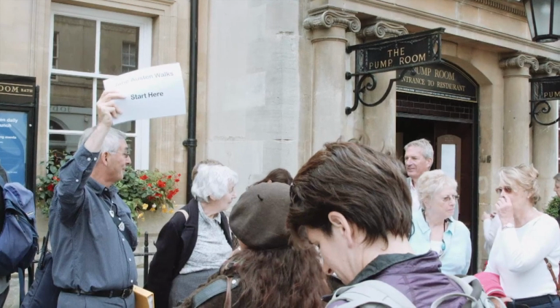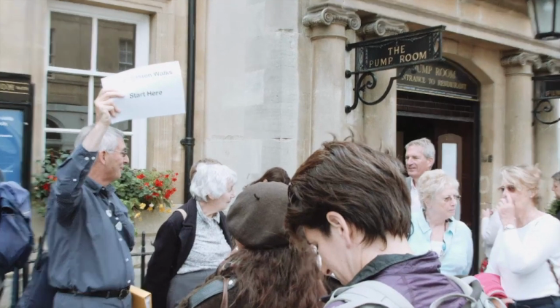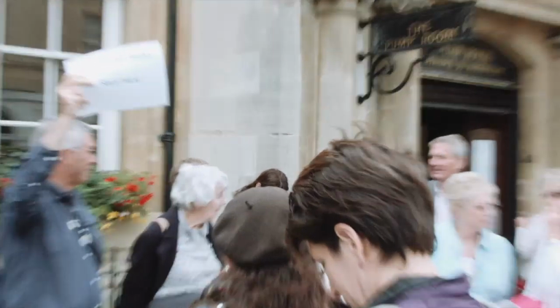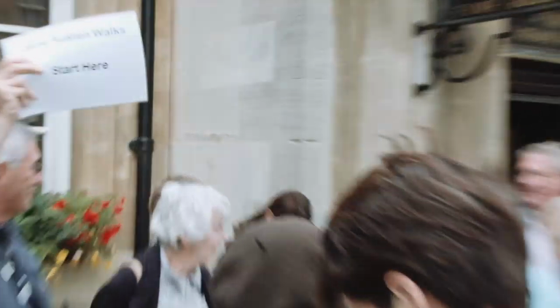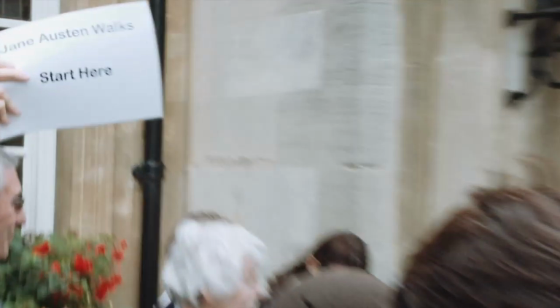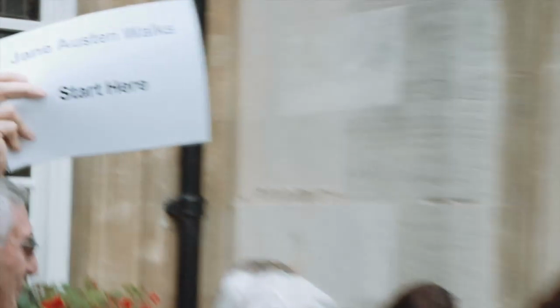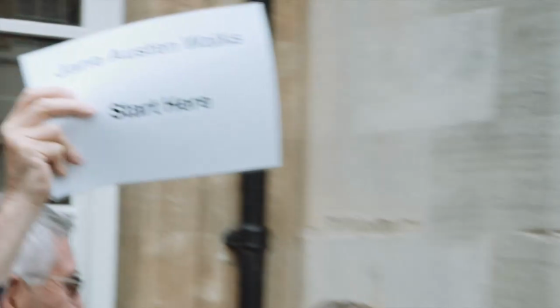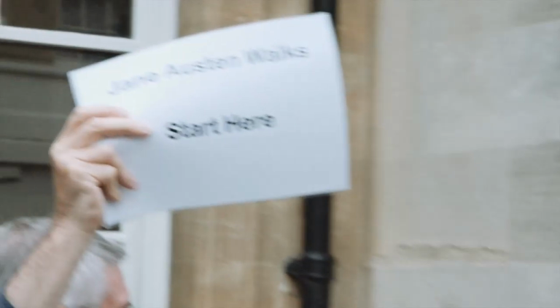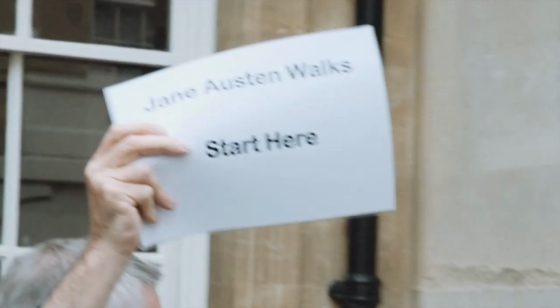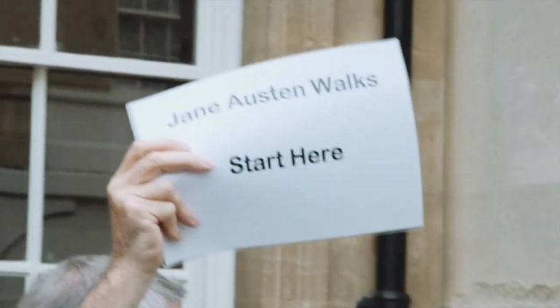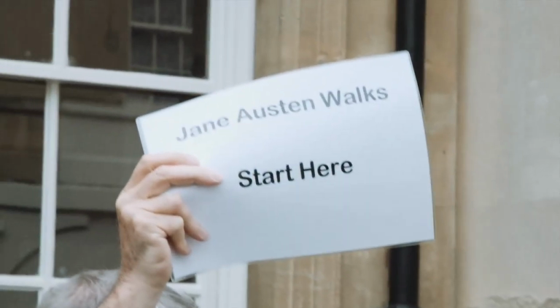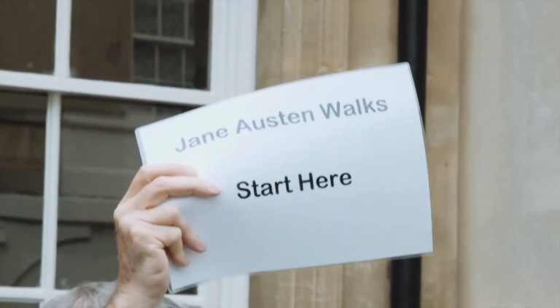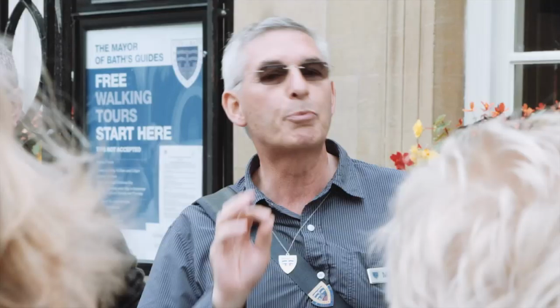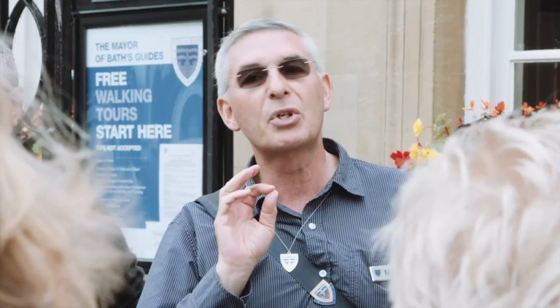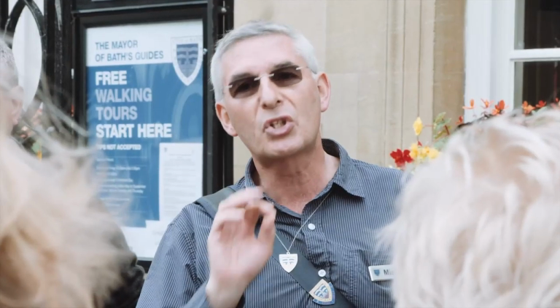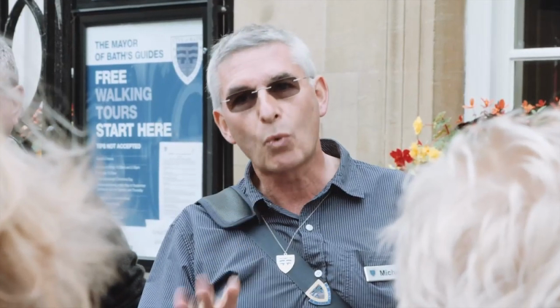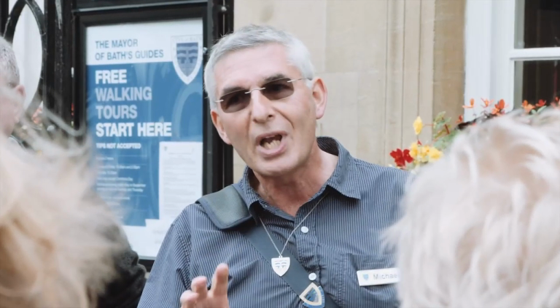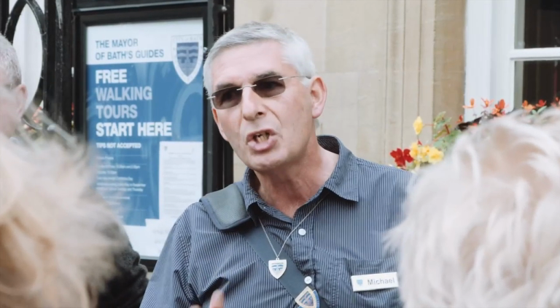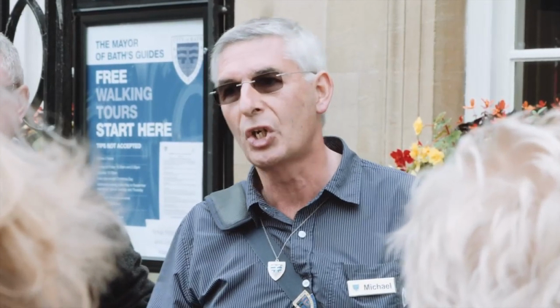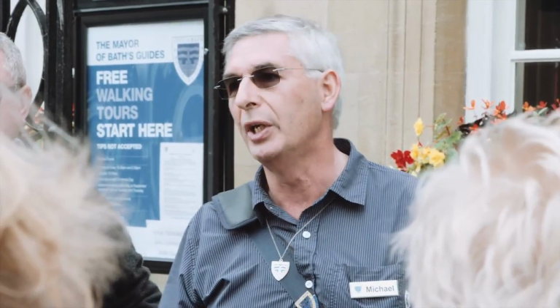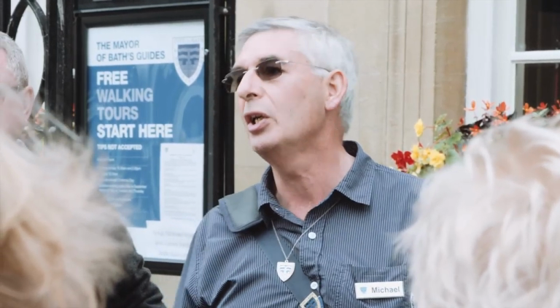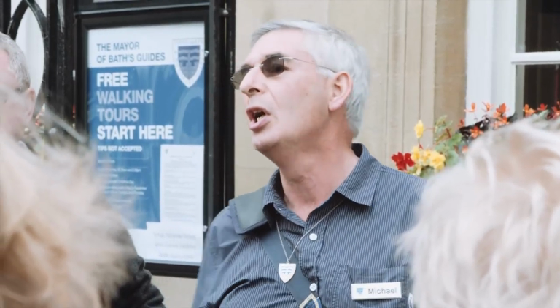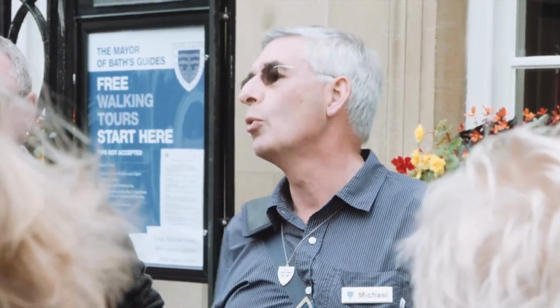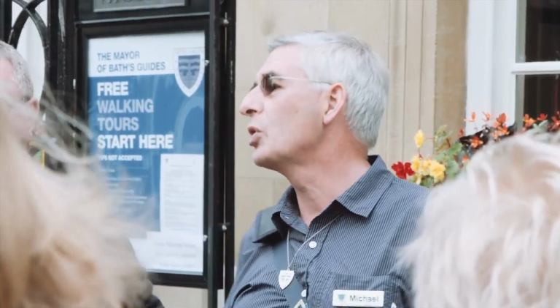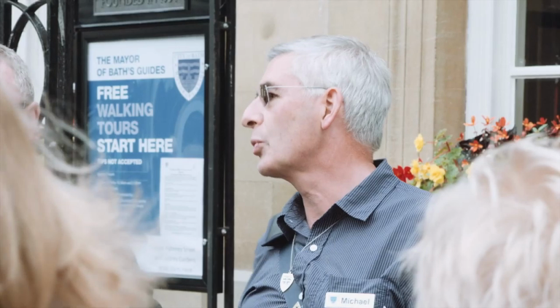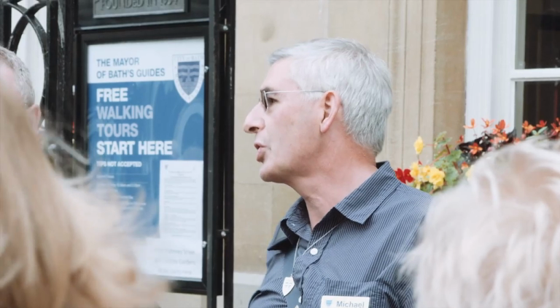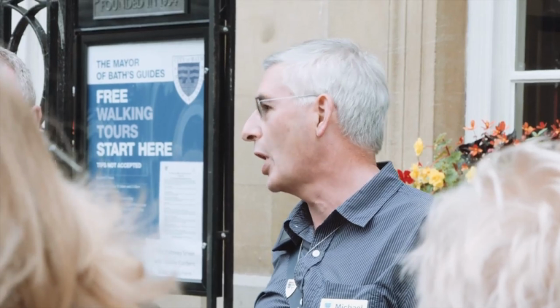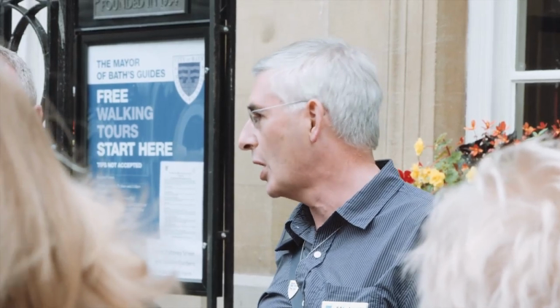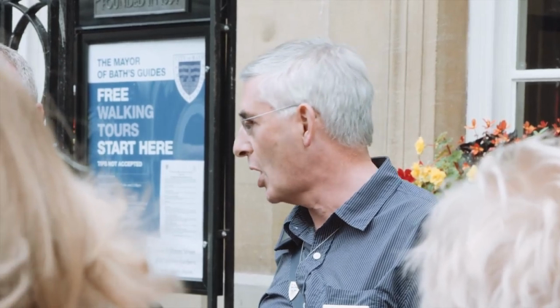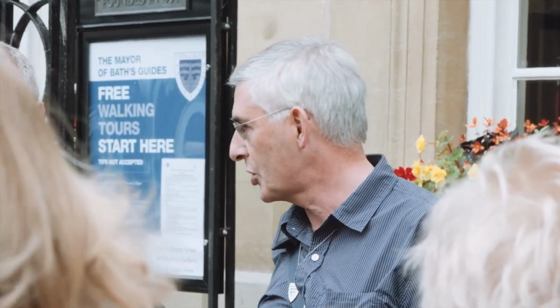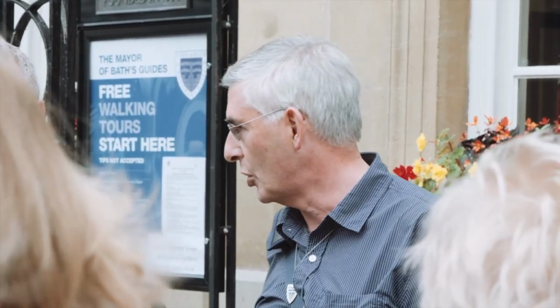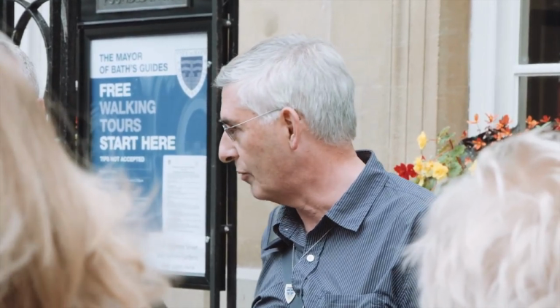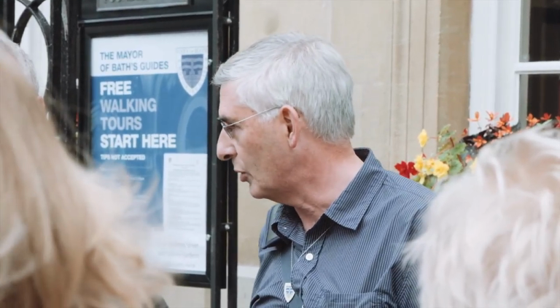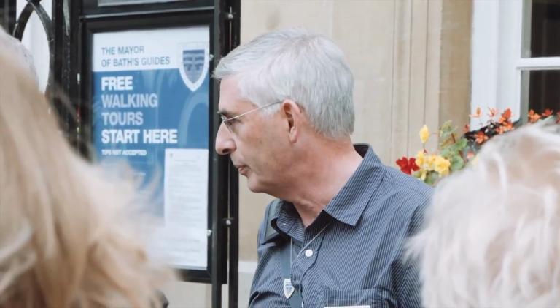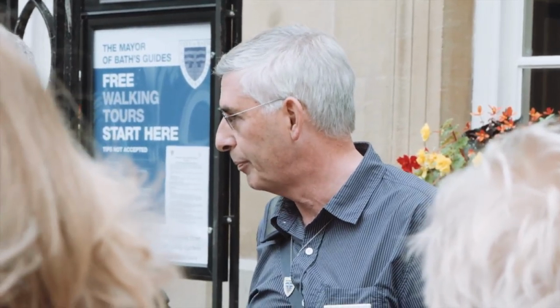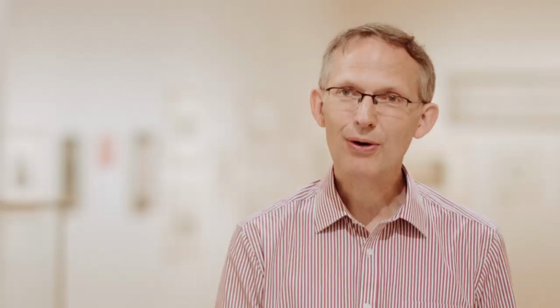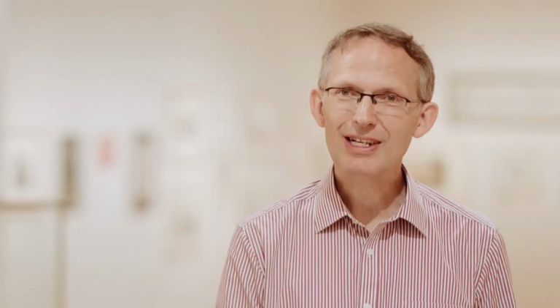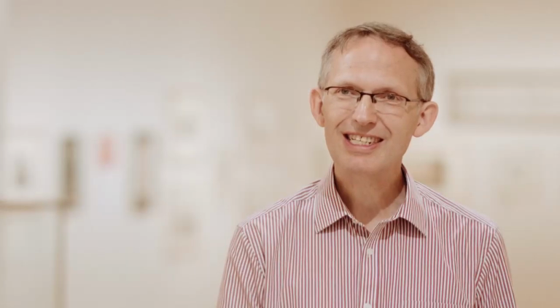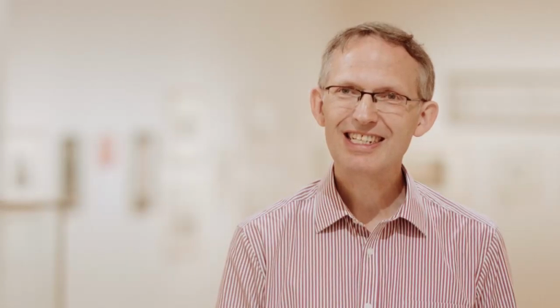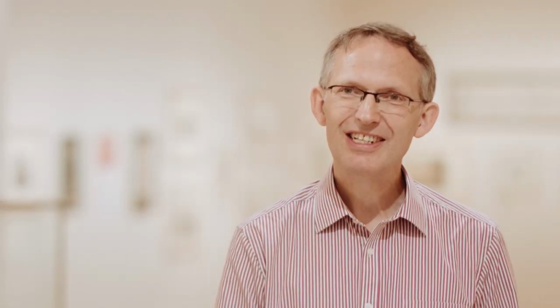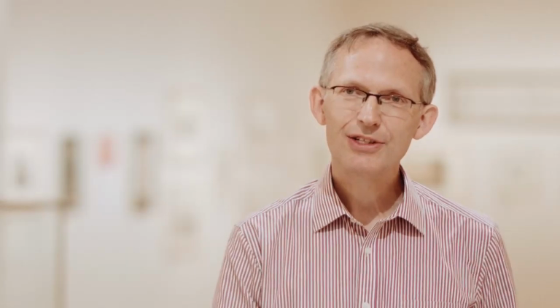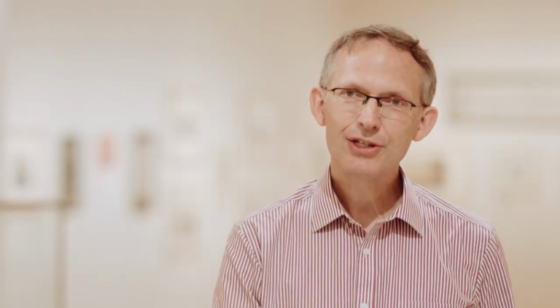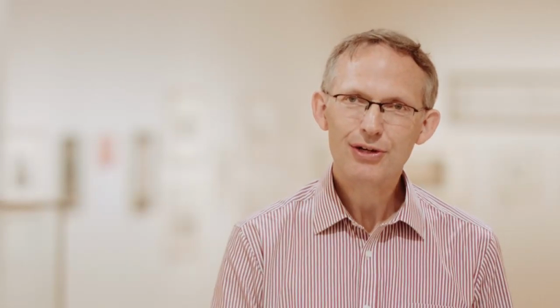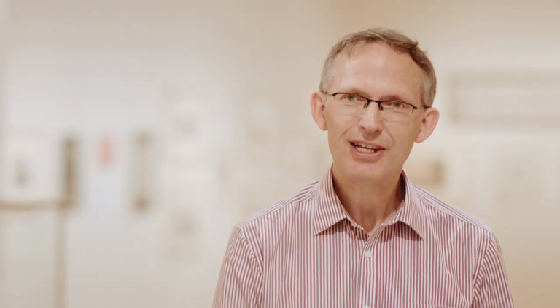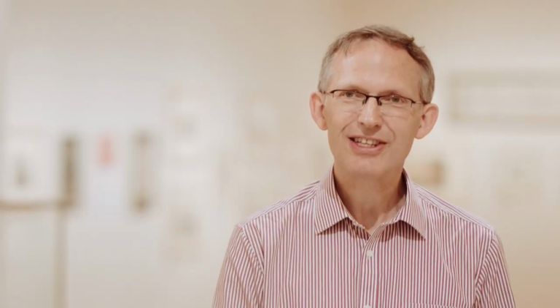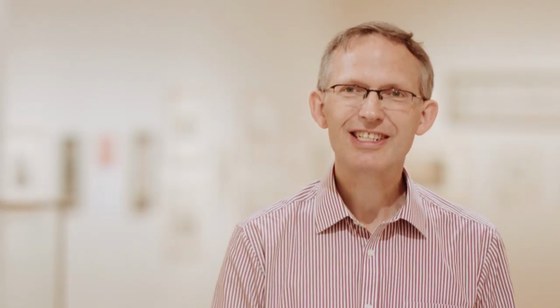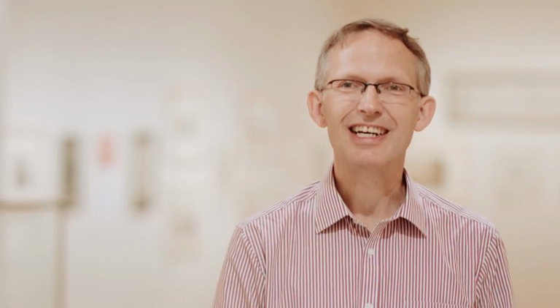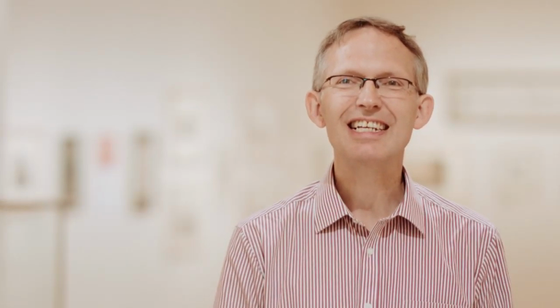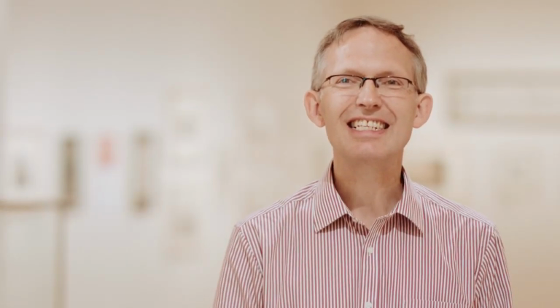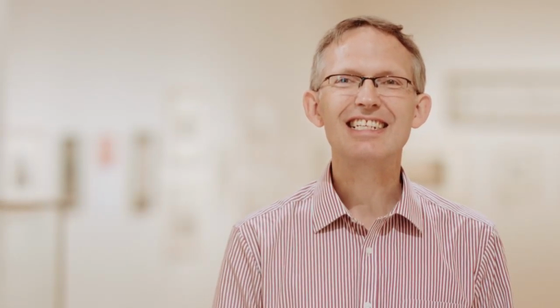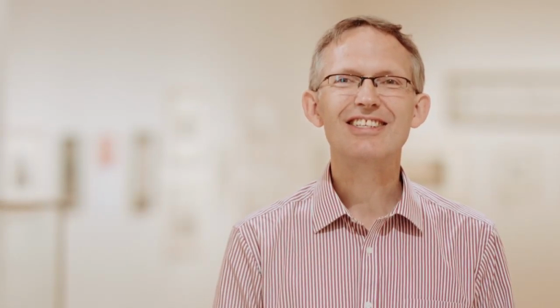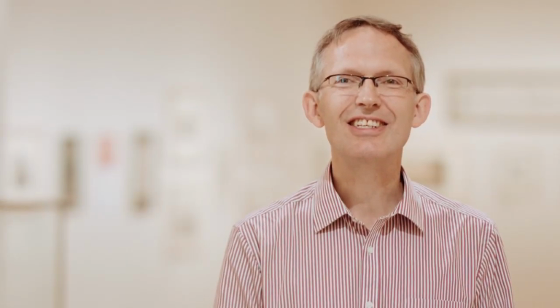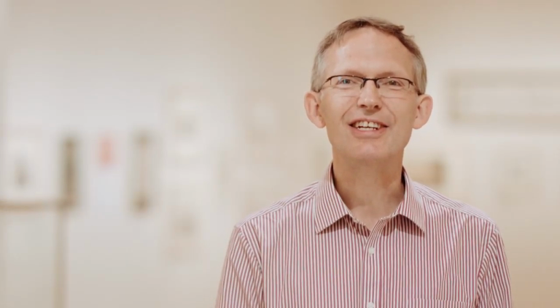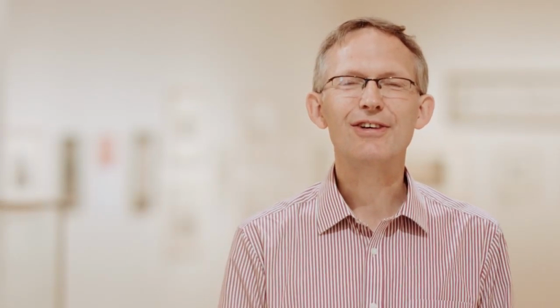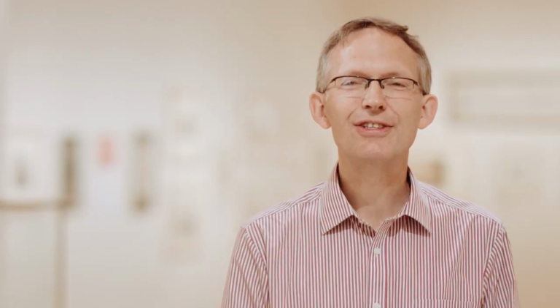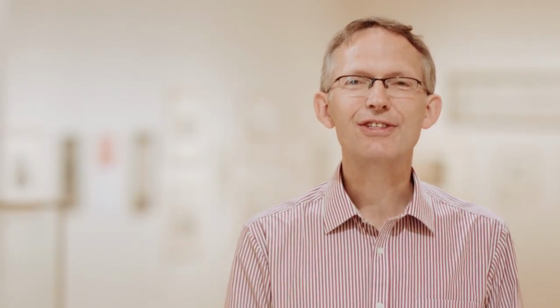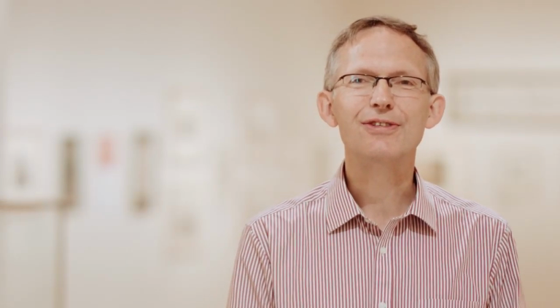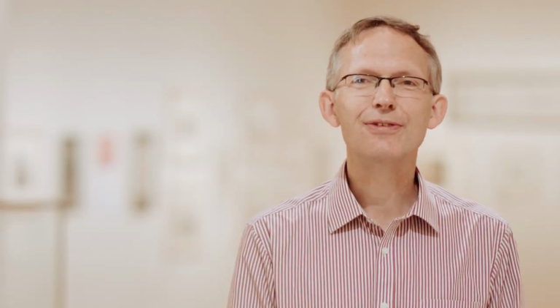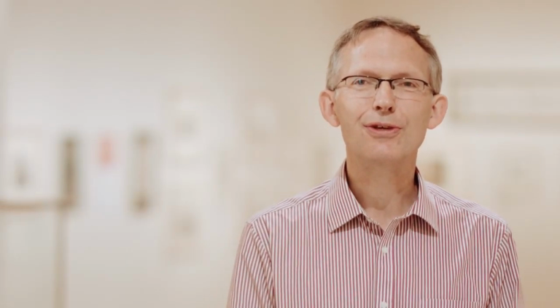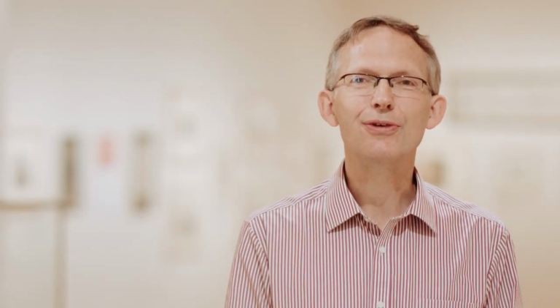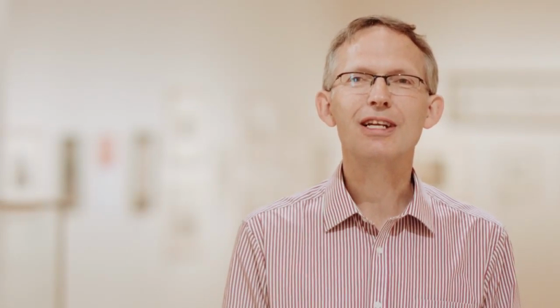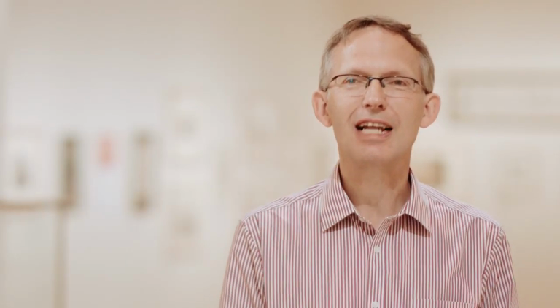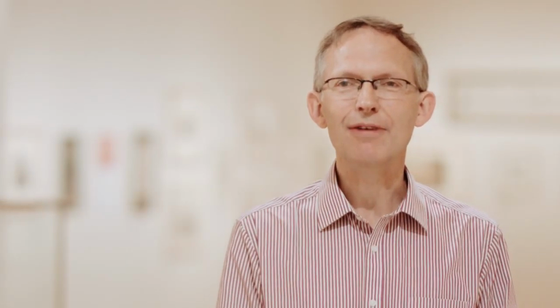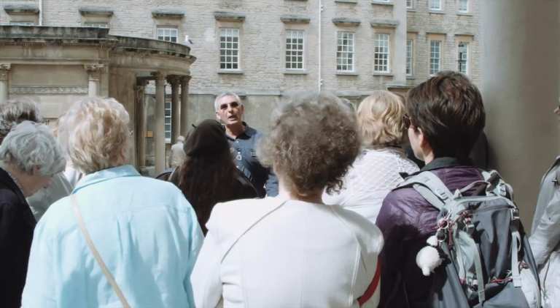We've had the Mayor of Bath's Guides doing city walks, touring the sites that Jane Austen knew and loved.